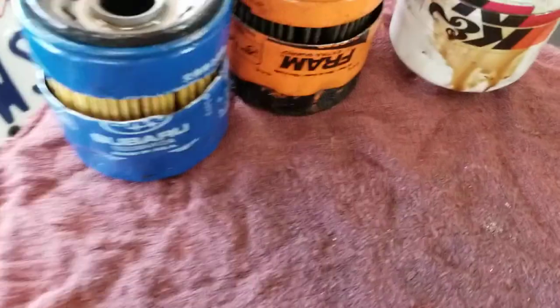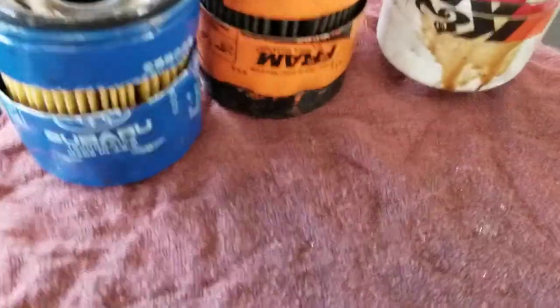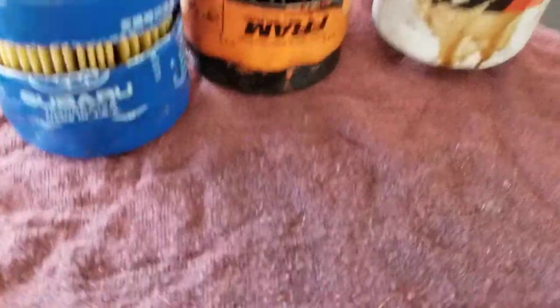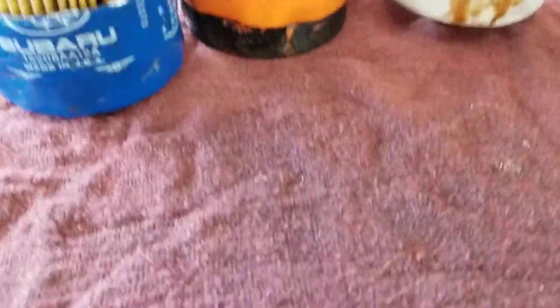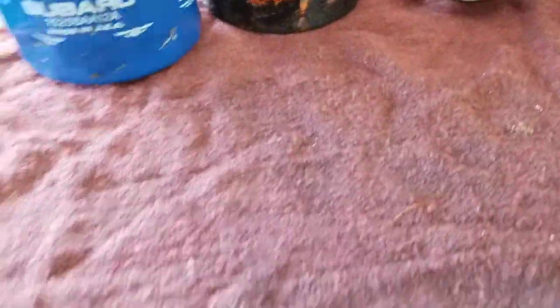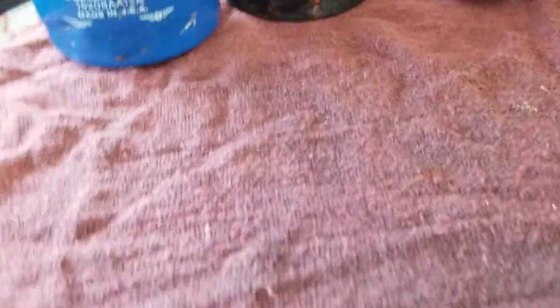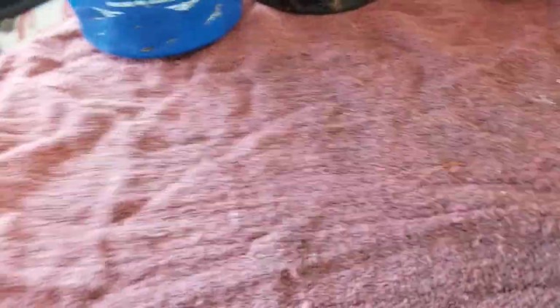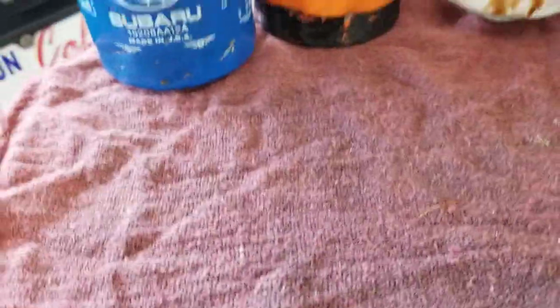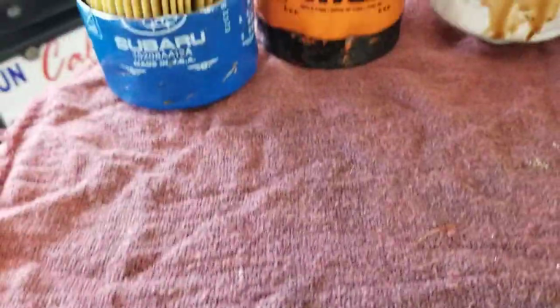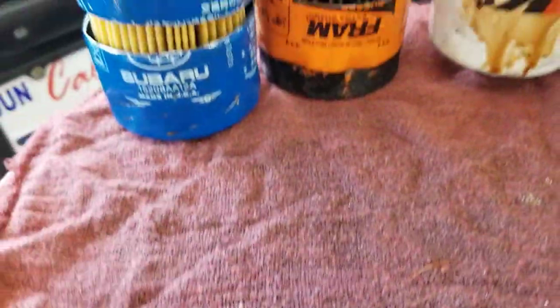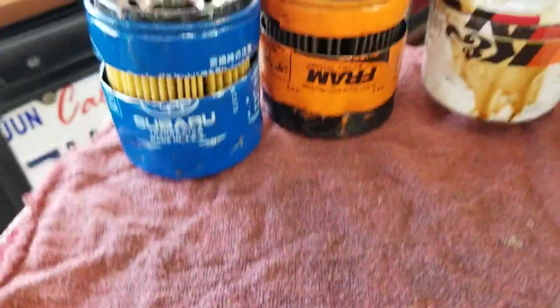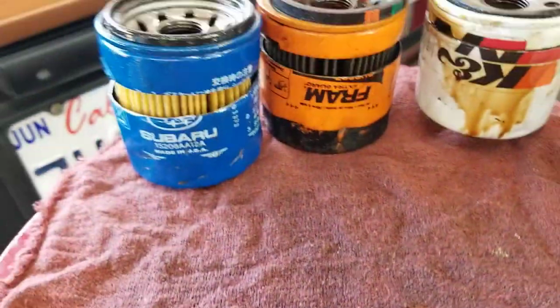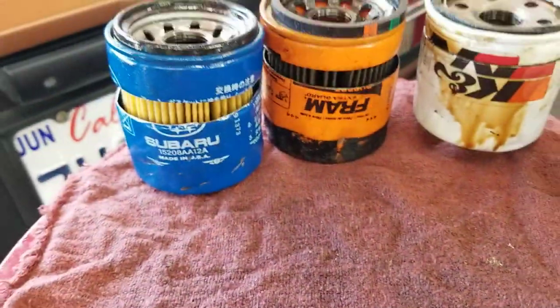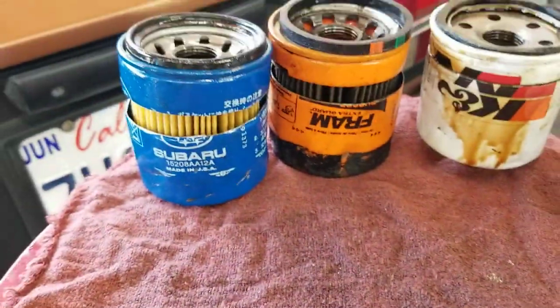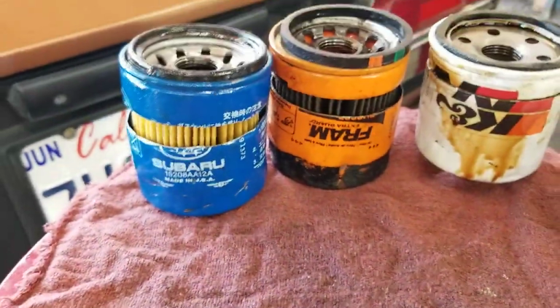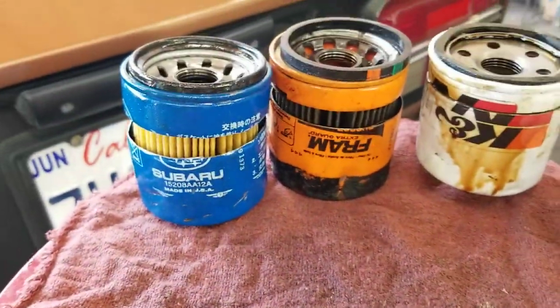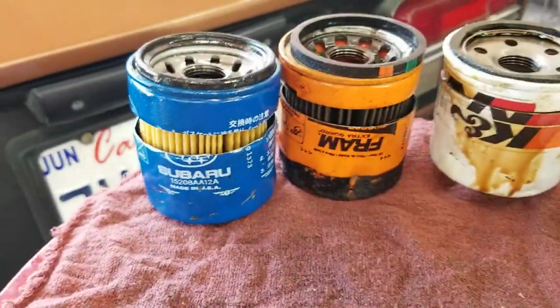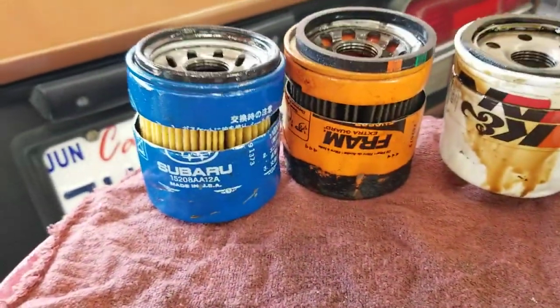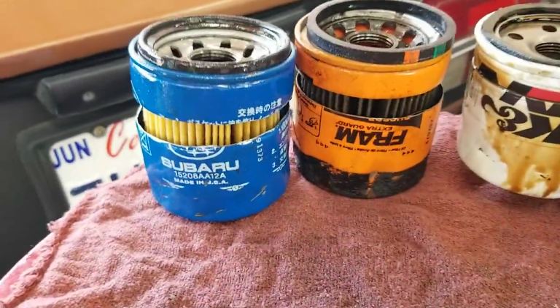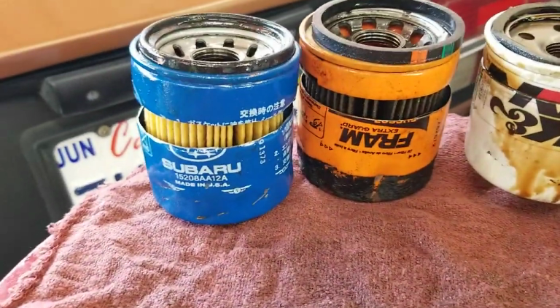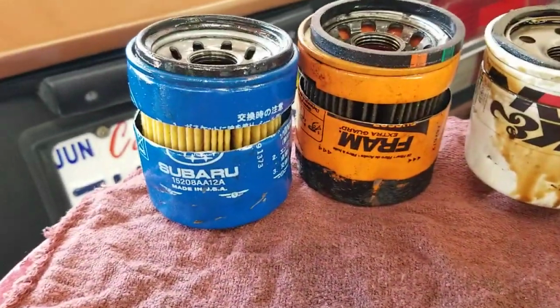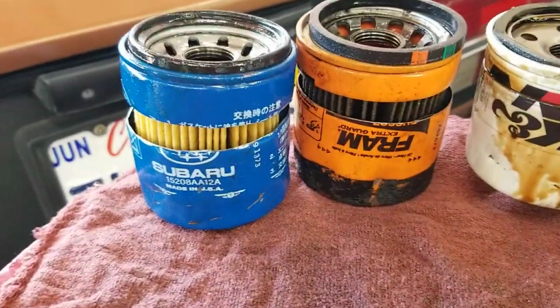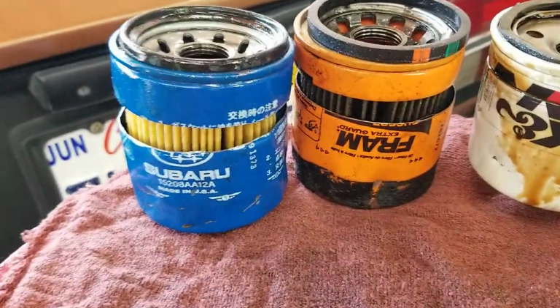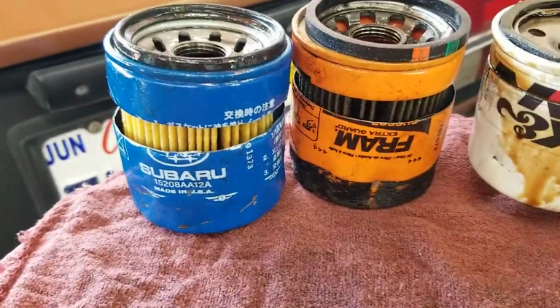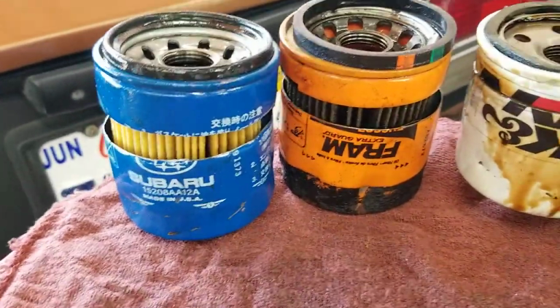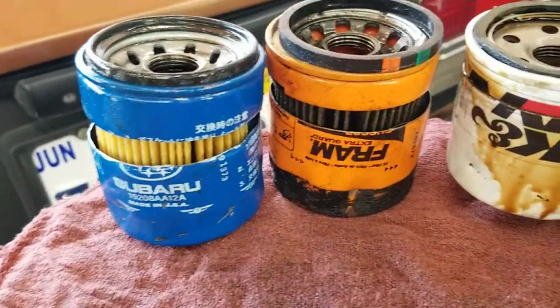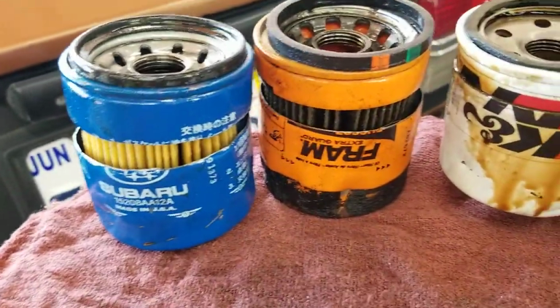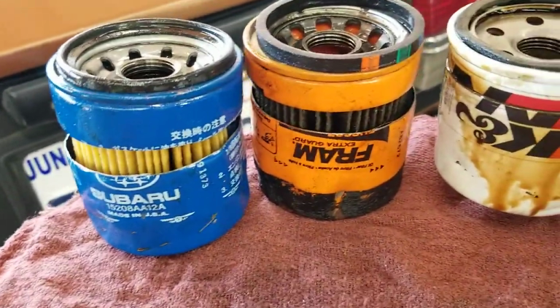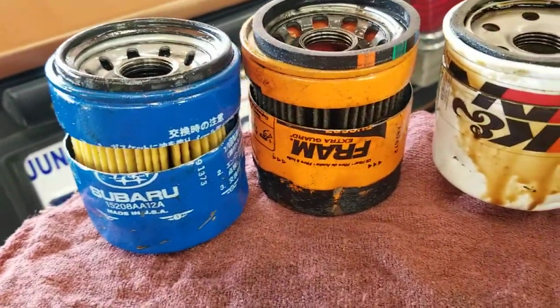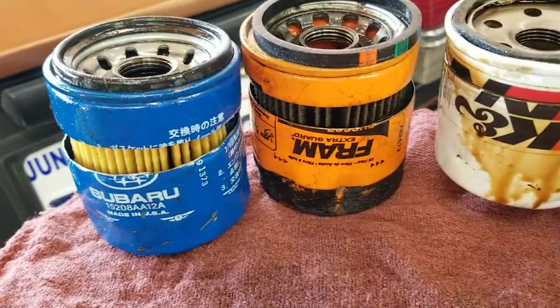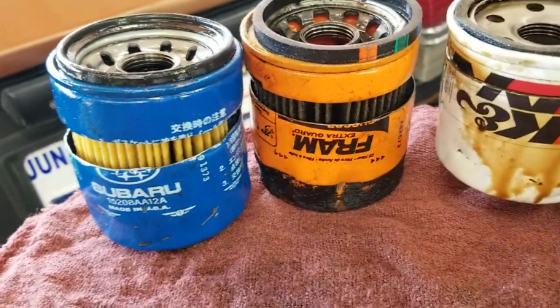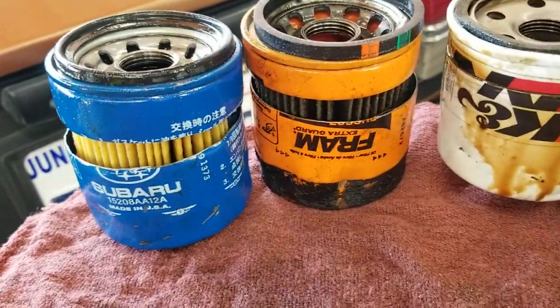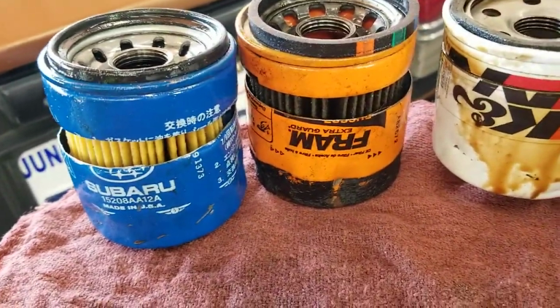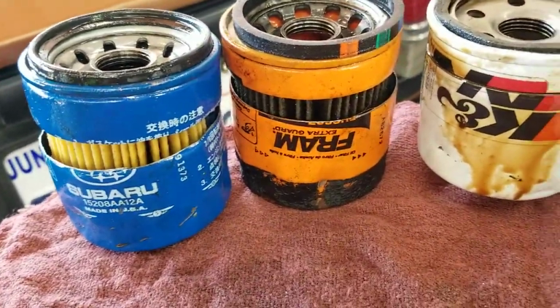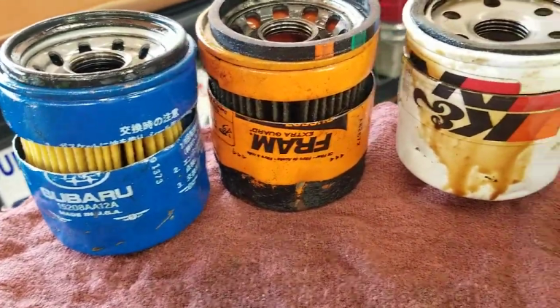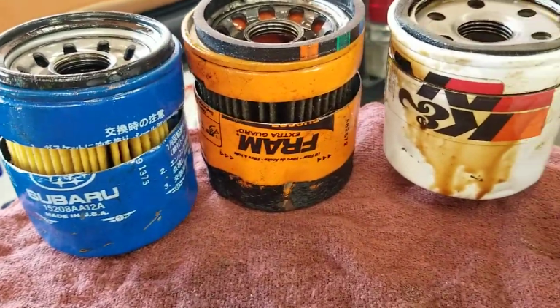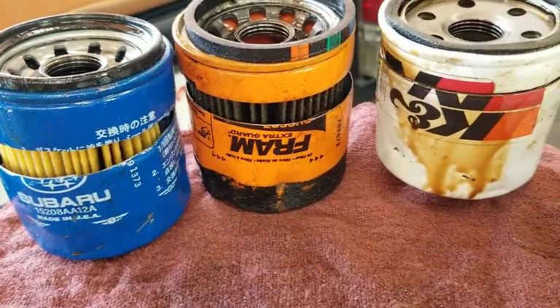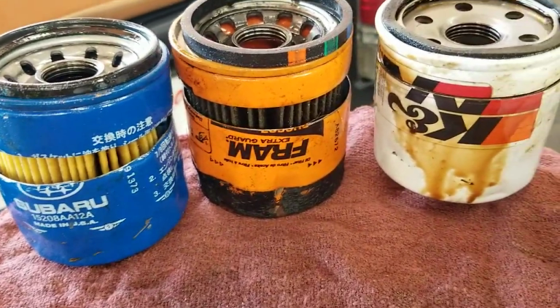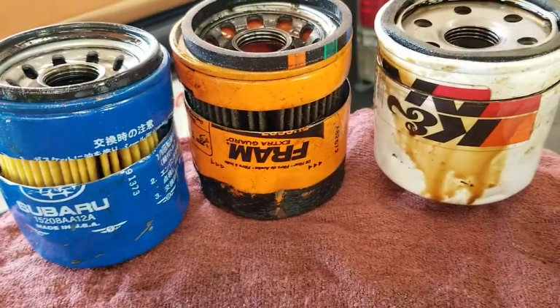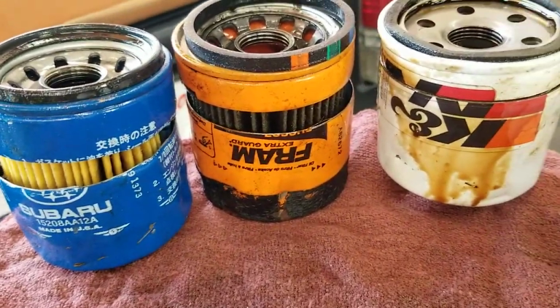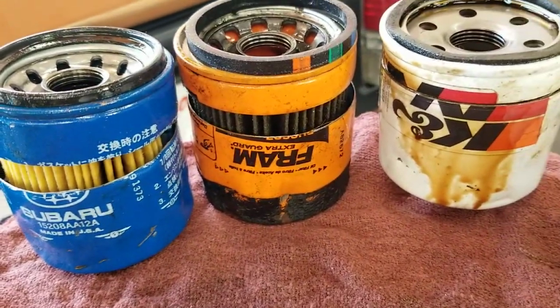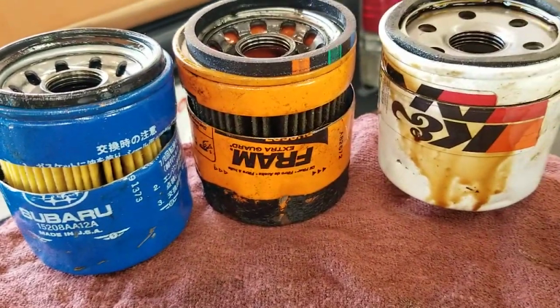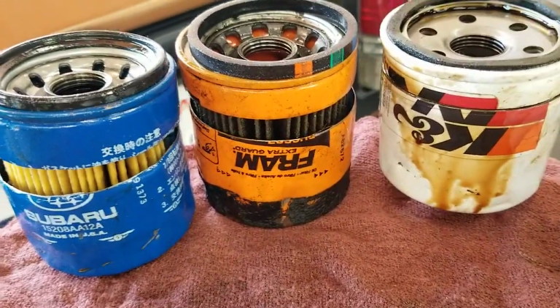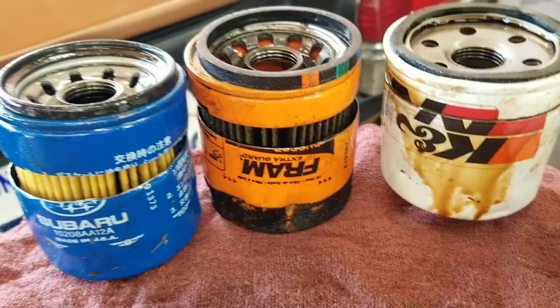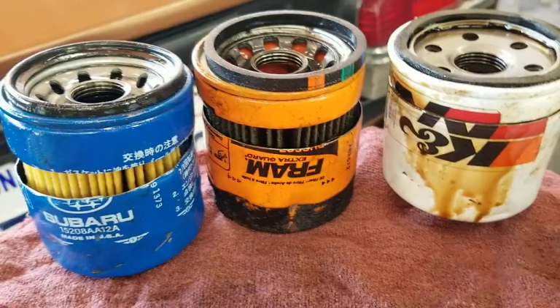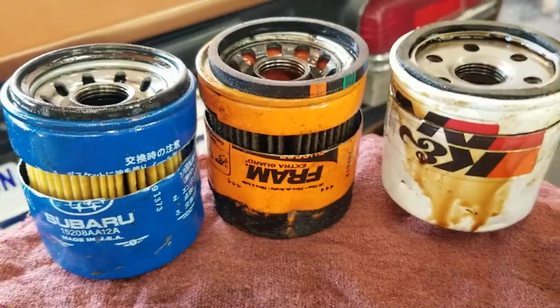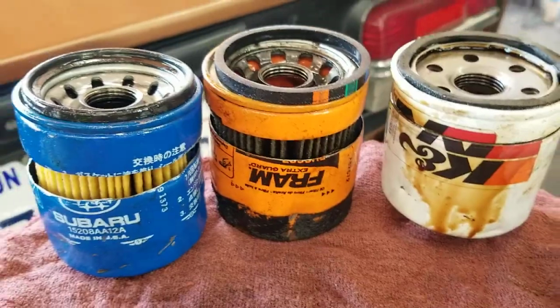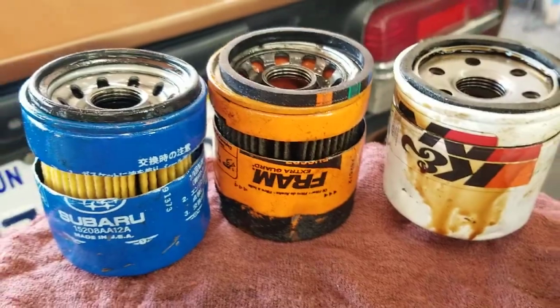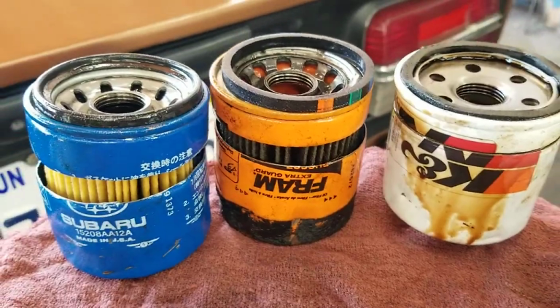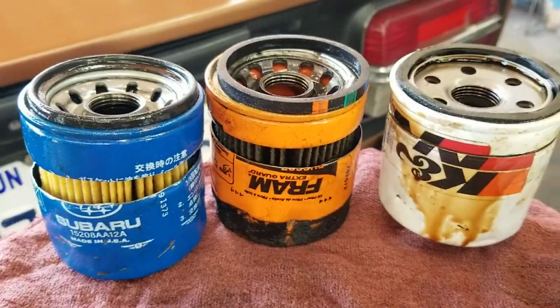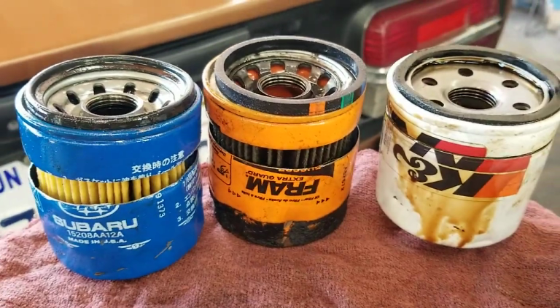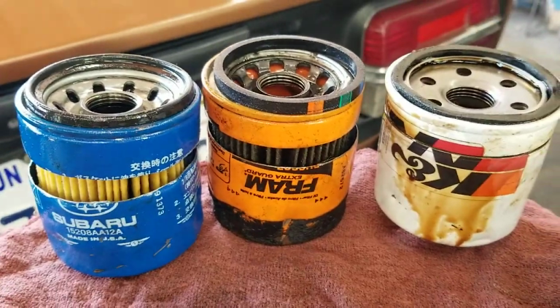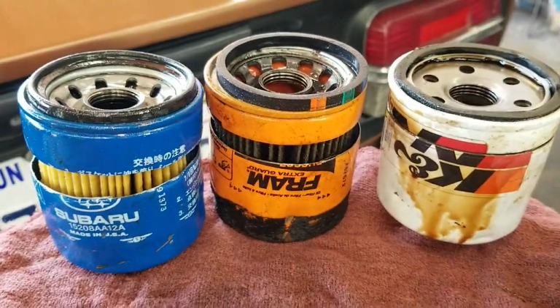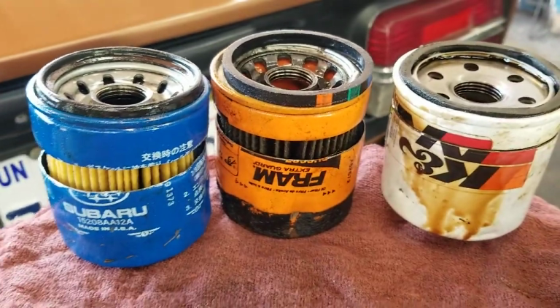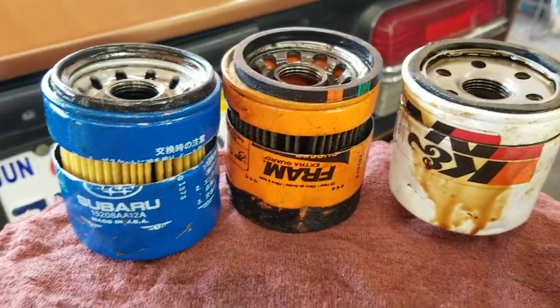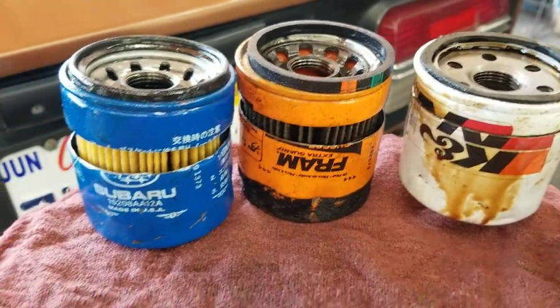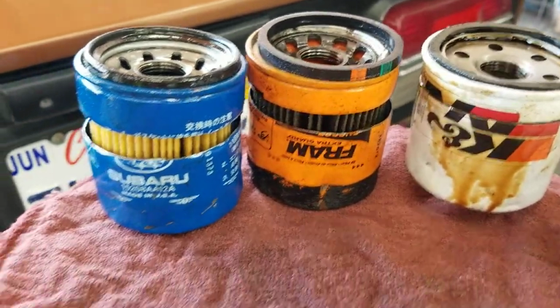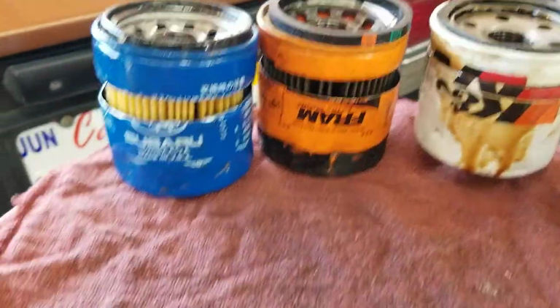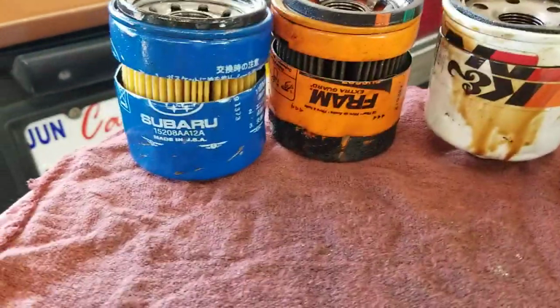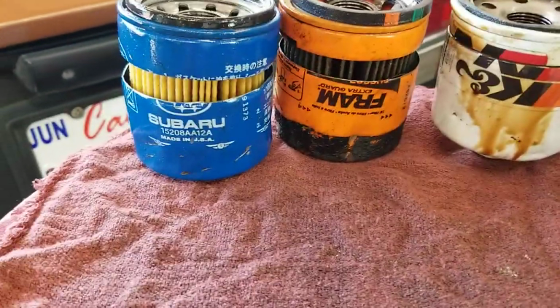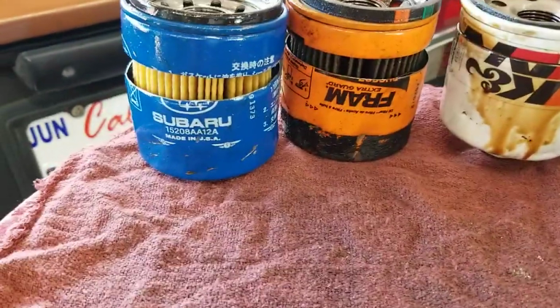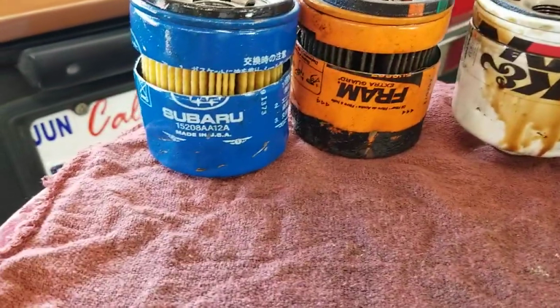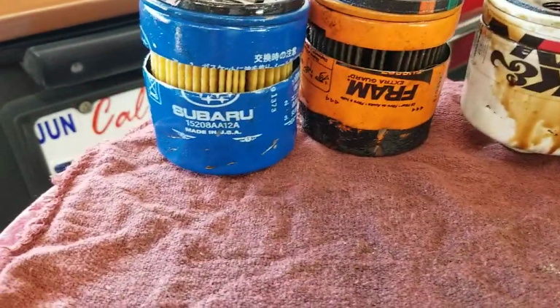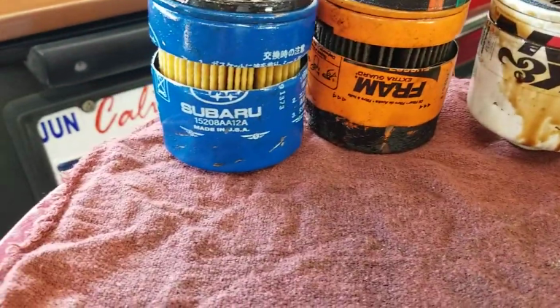This is the Subaru vs. Fram vs. K&N filter comparison.